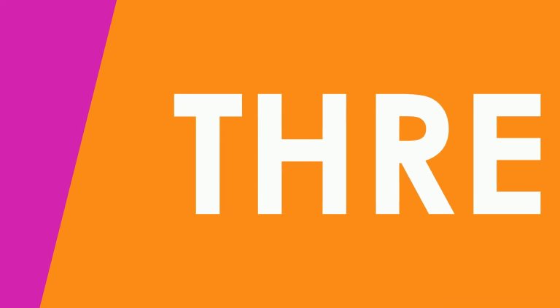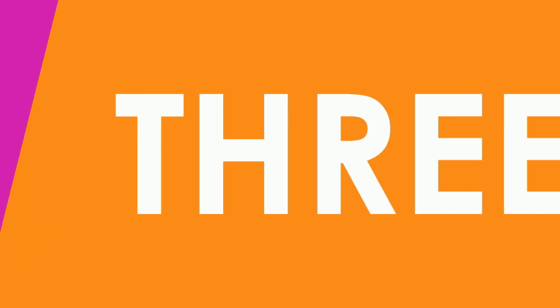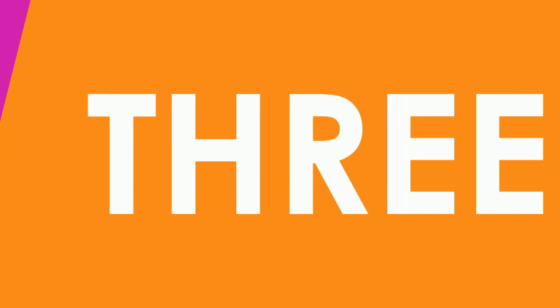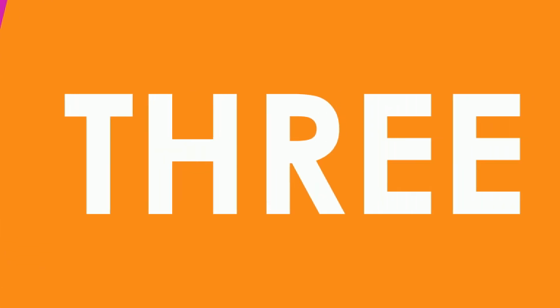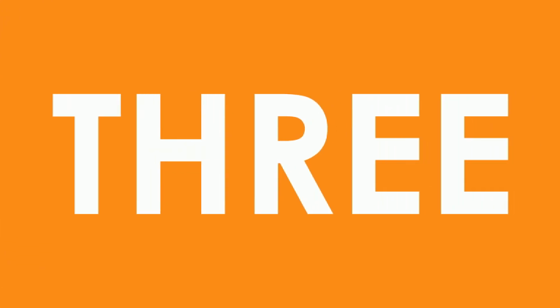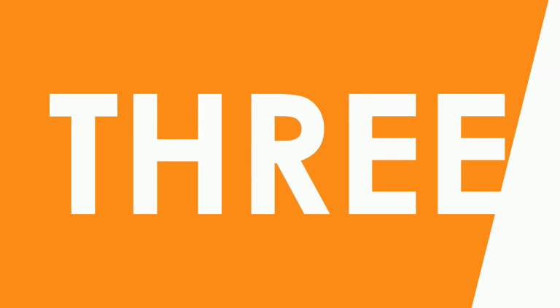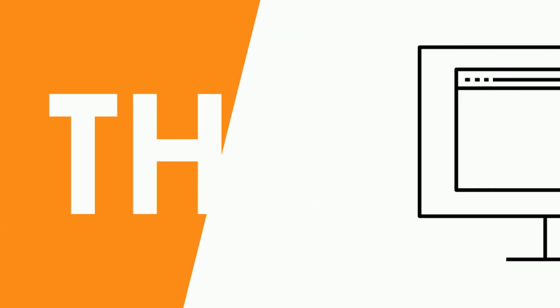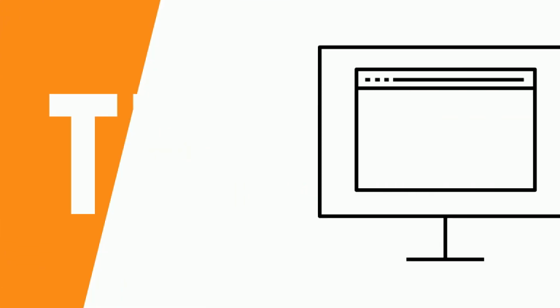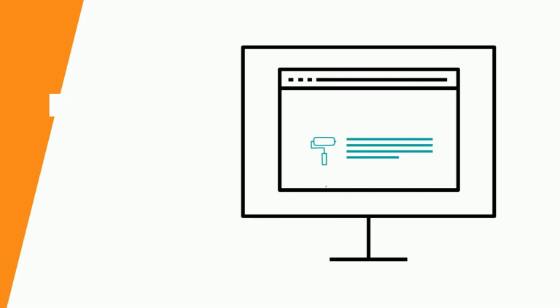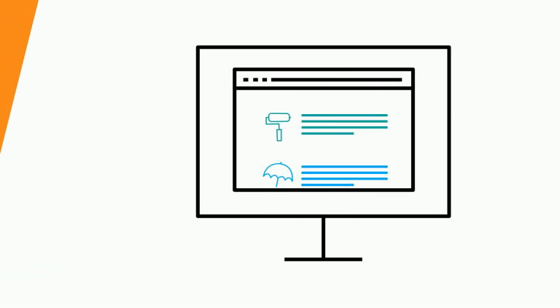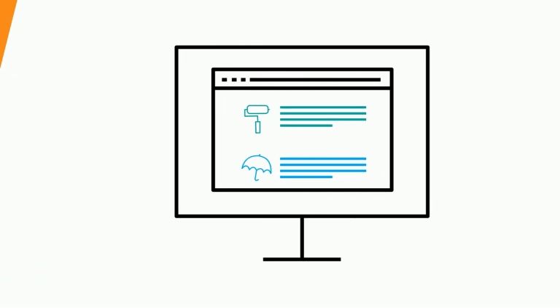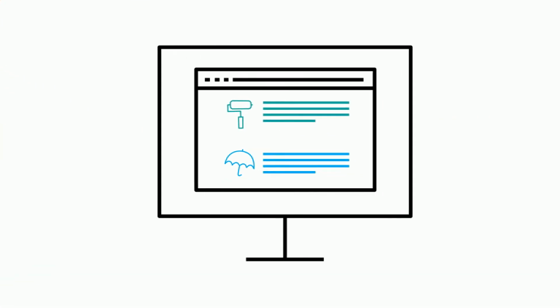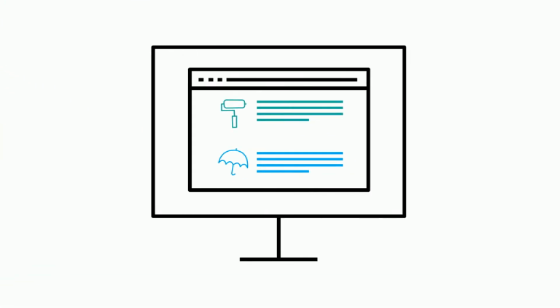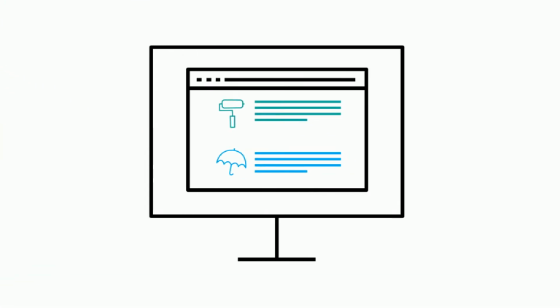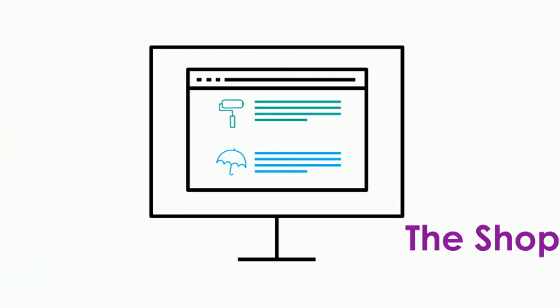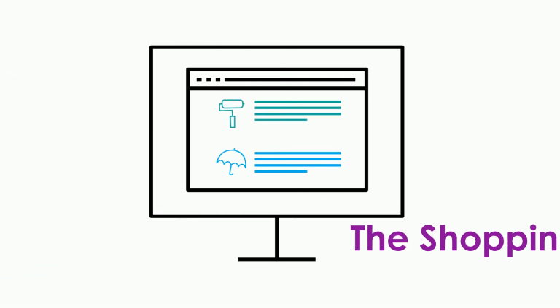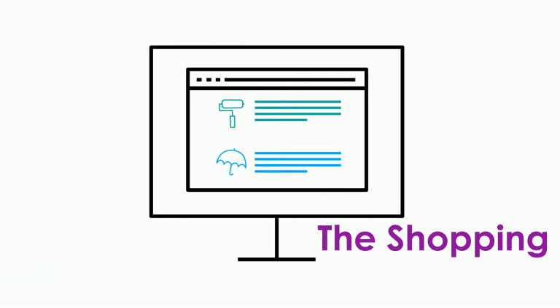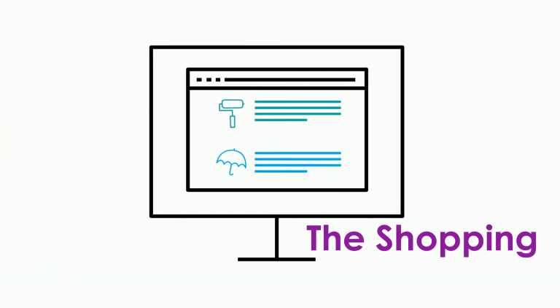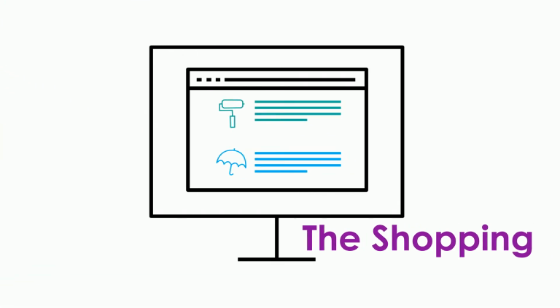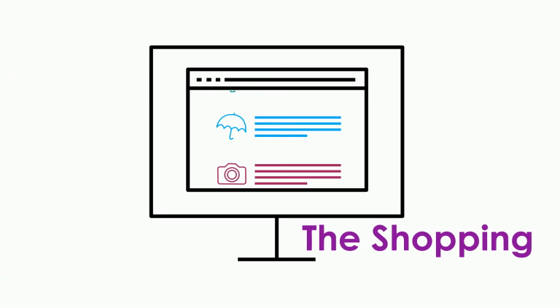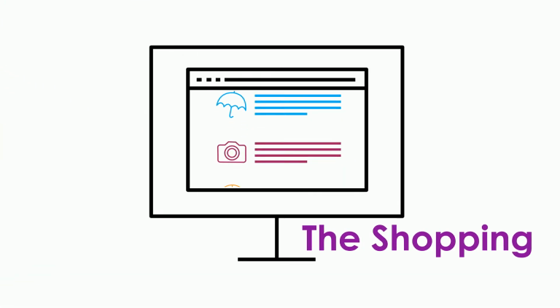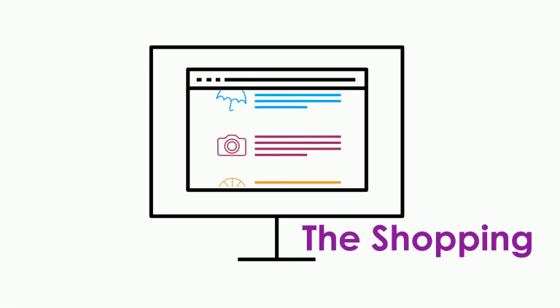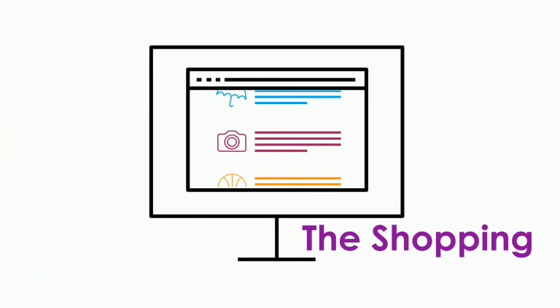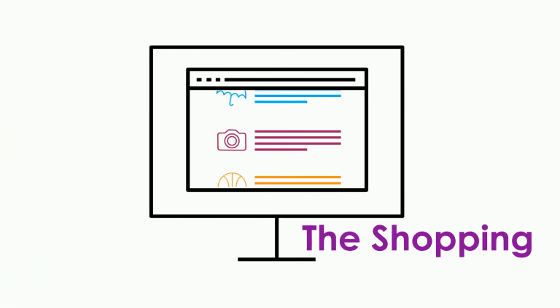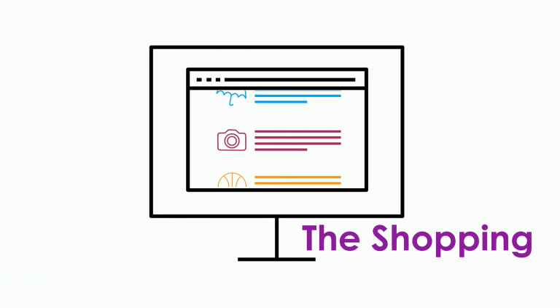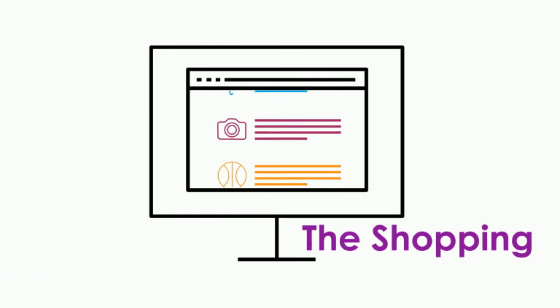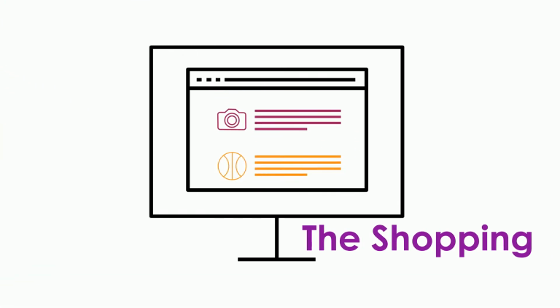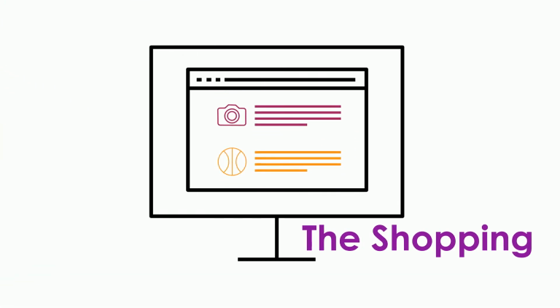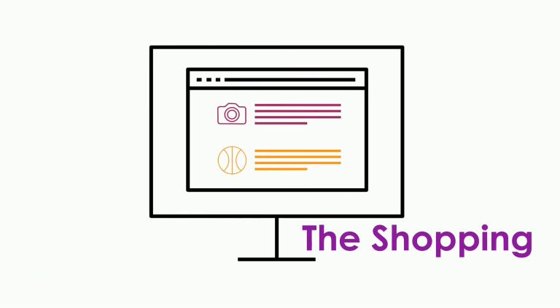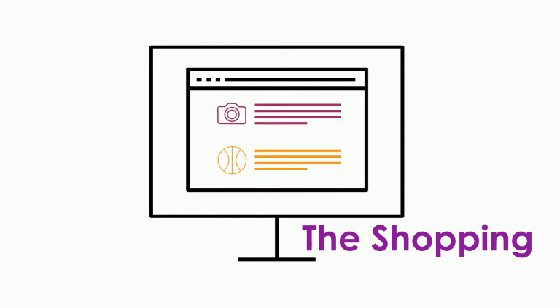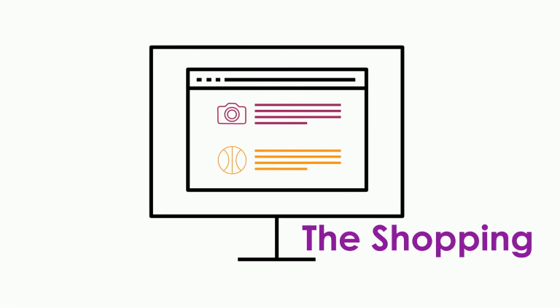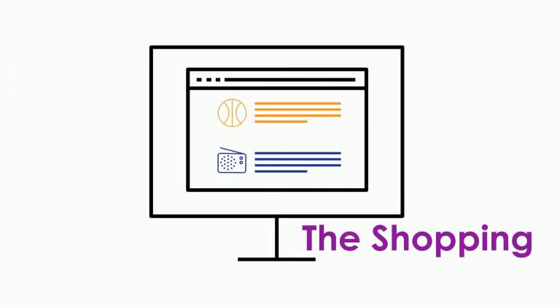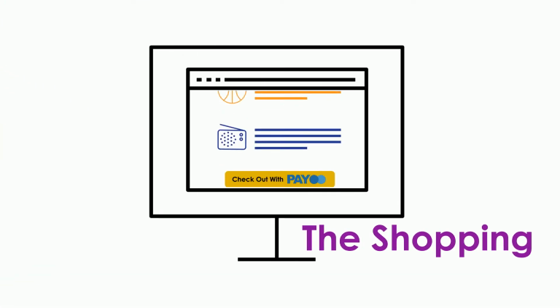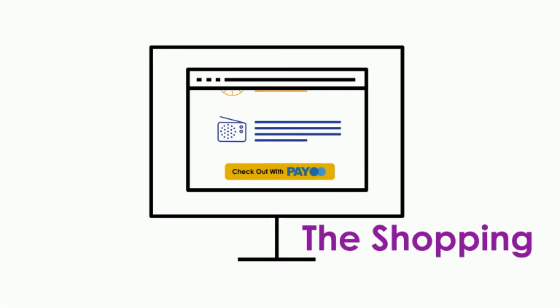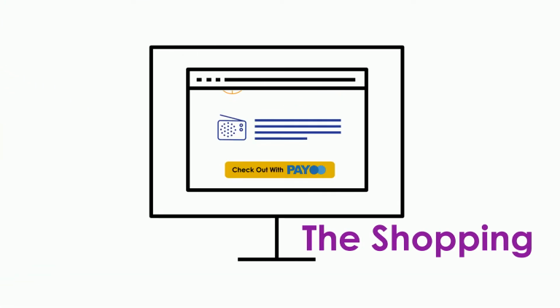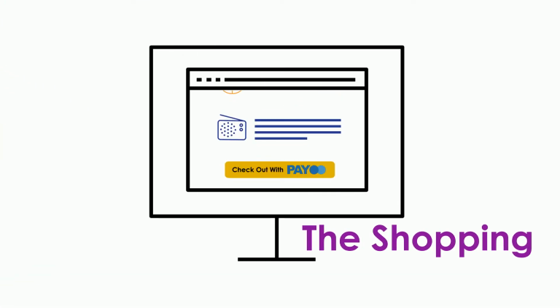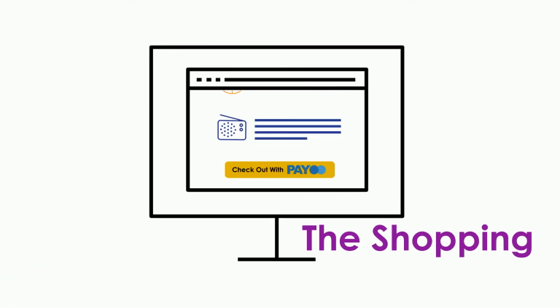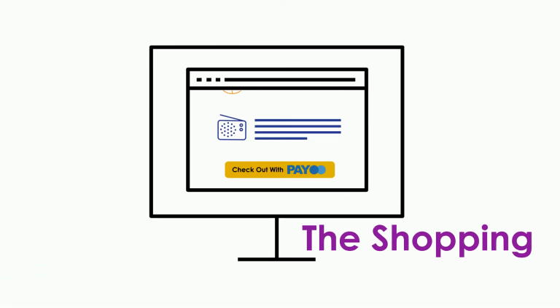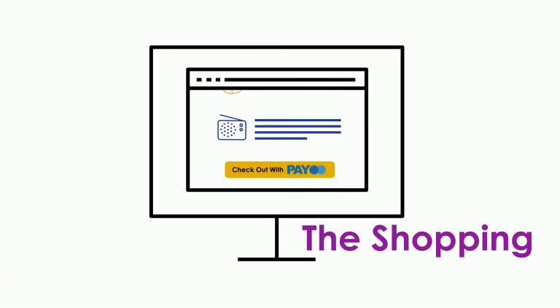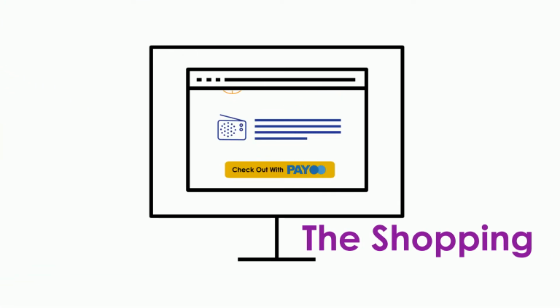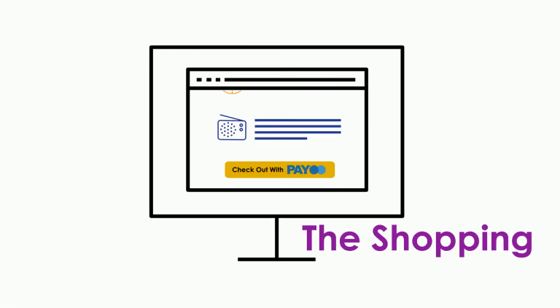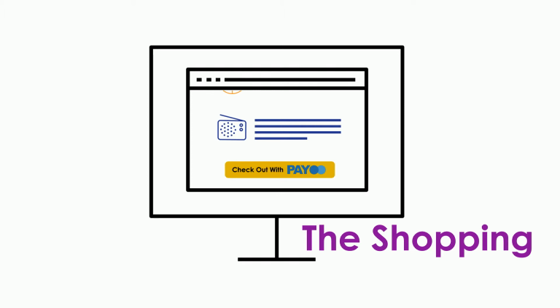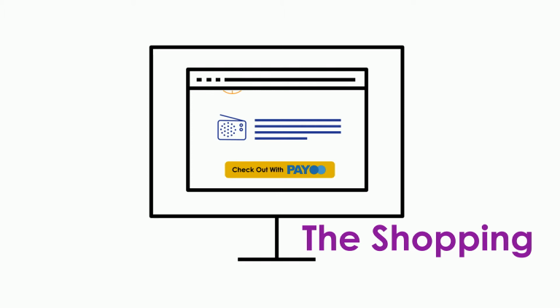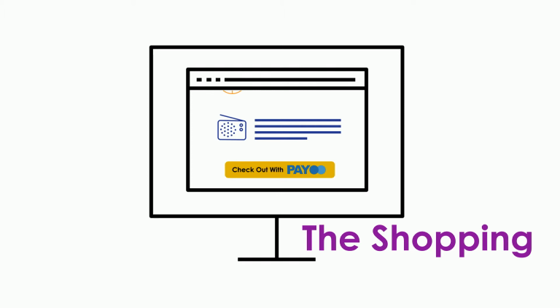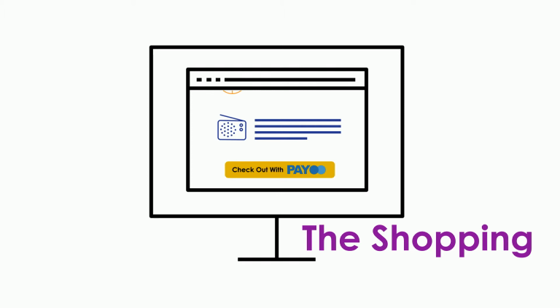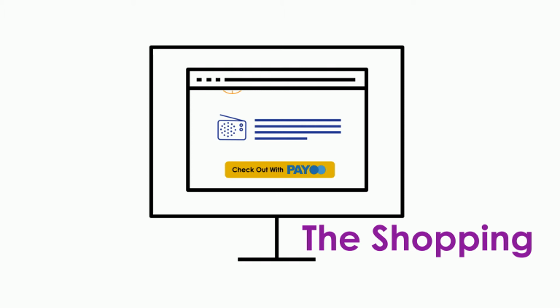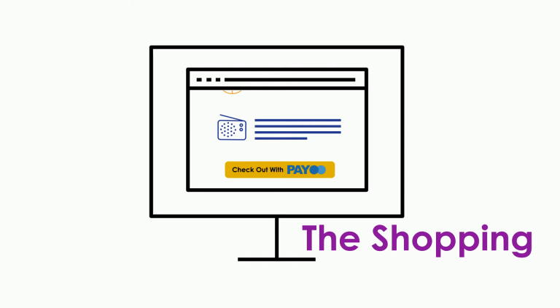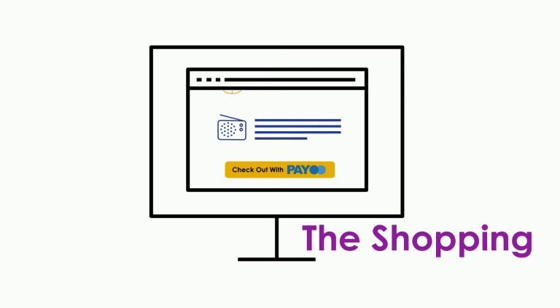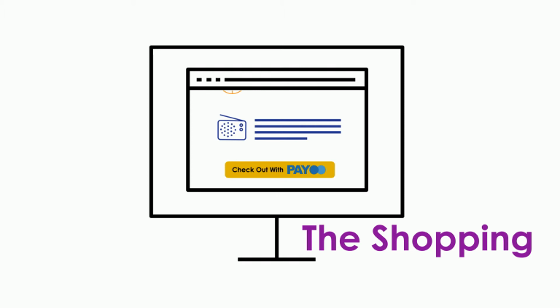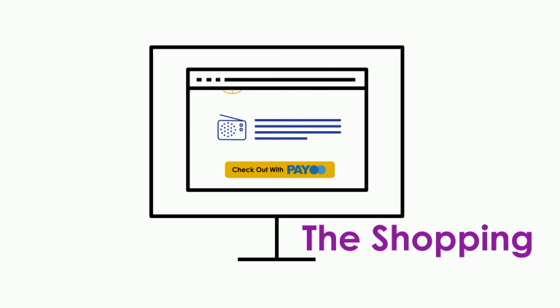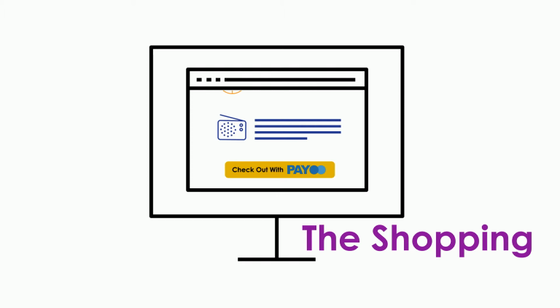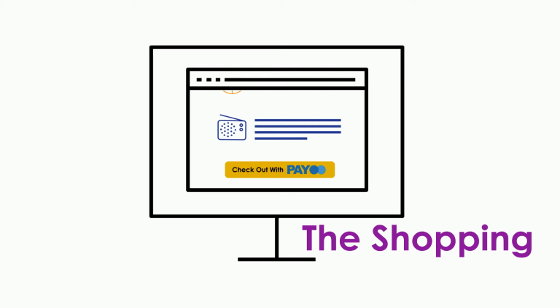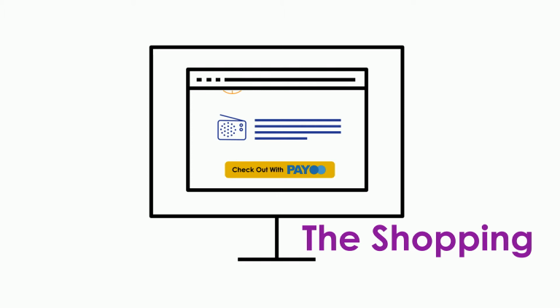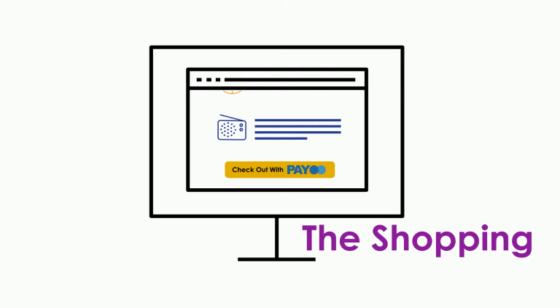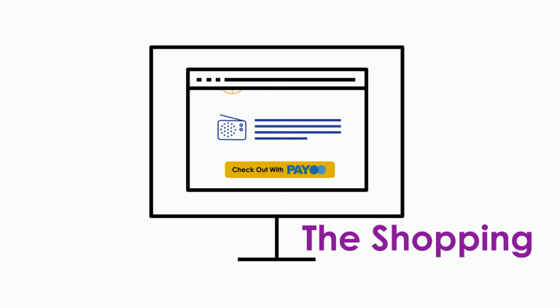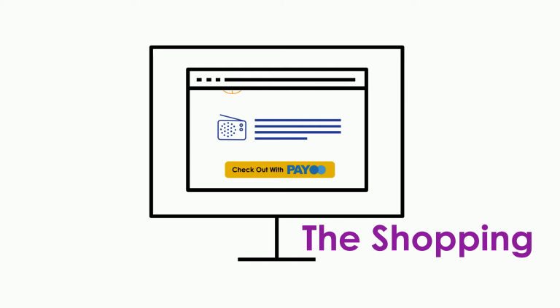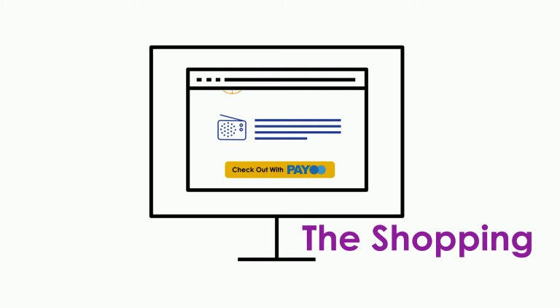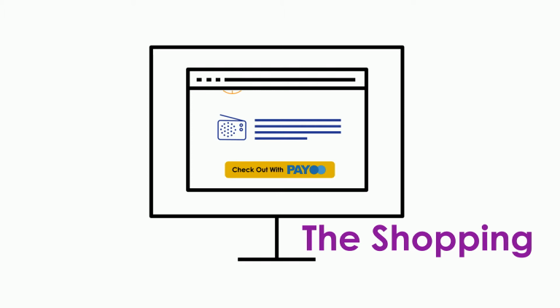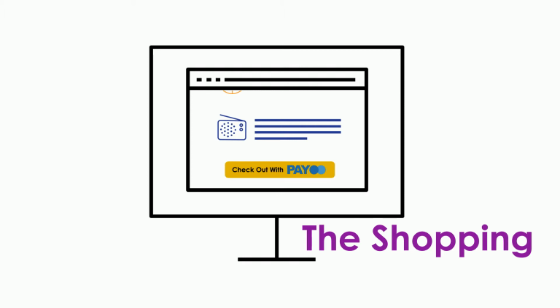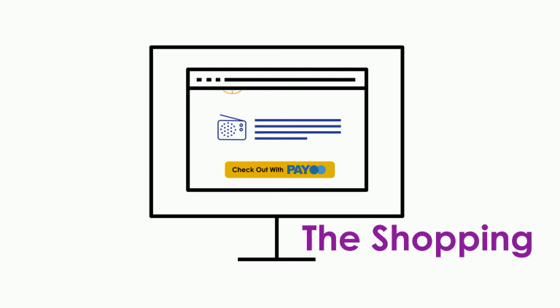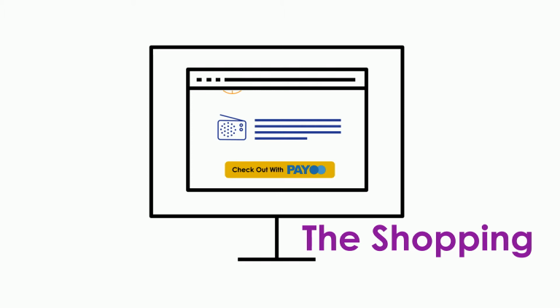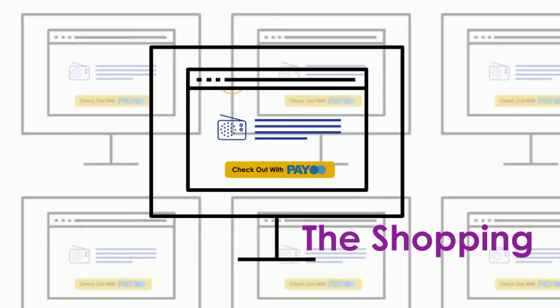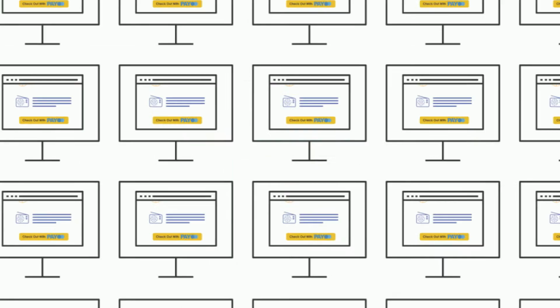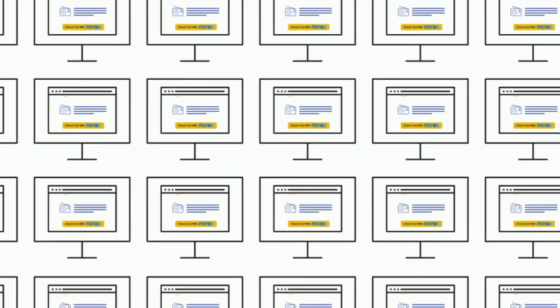Step 3 — the fun part: the shopping! Just look for the PAYO button at checkout on millions of websites and apps worldwide.